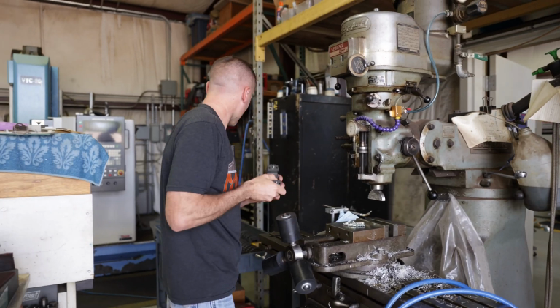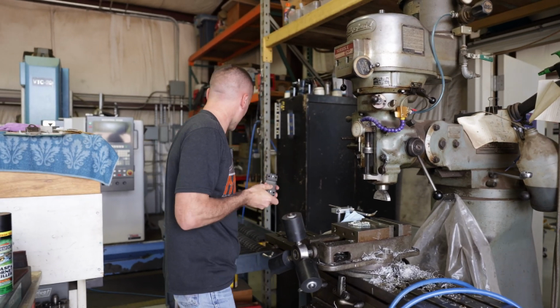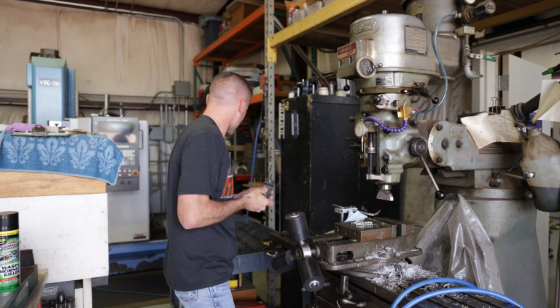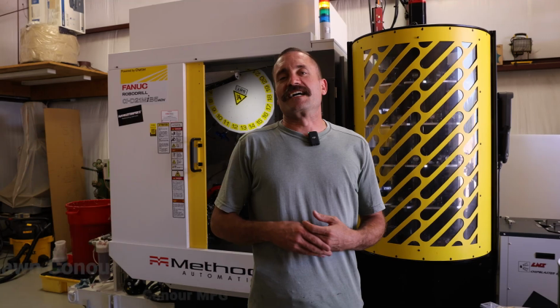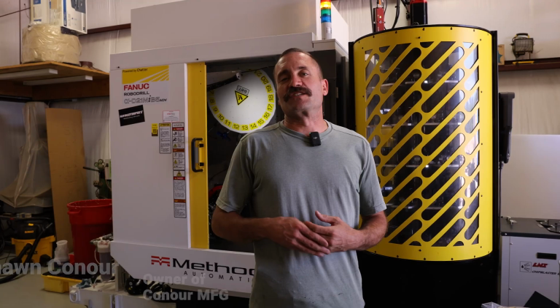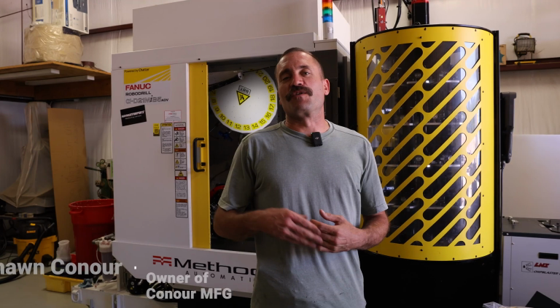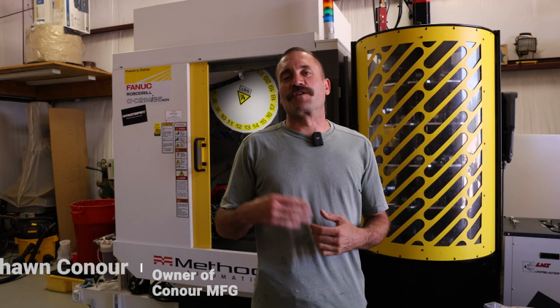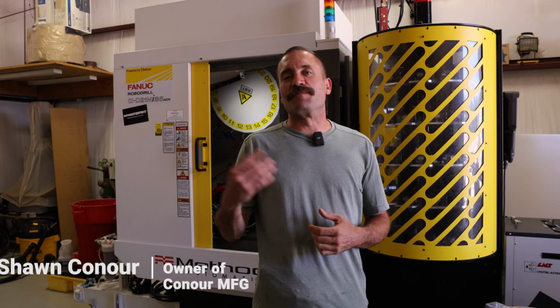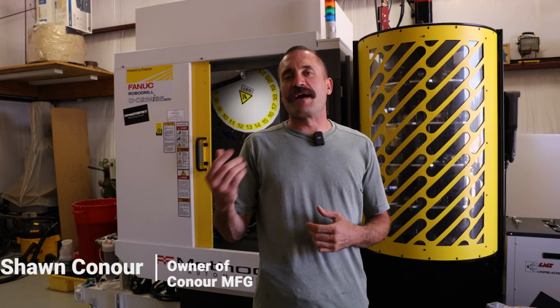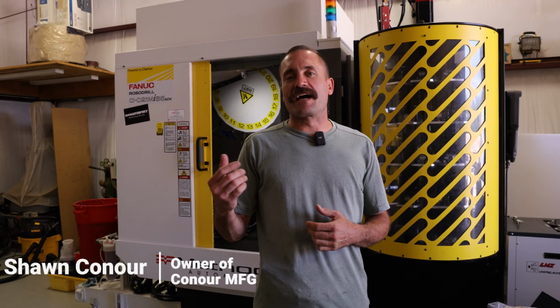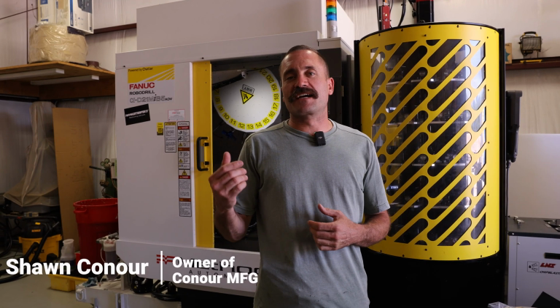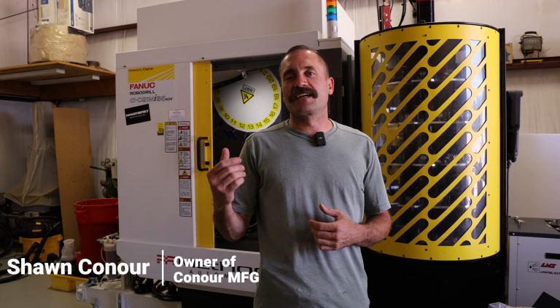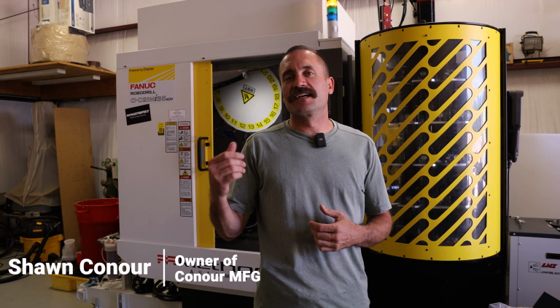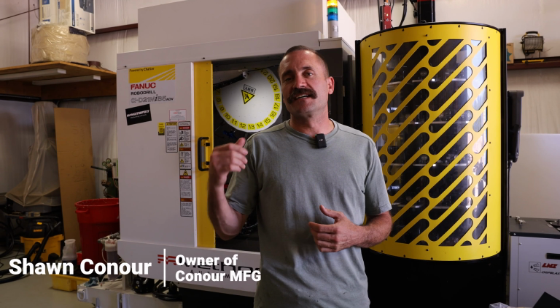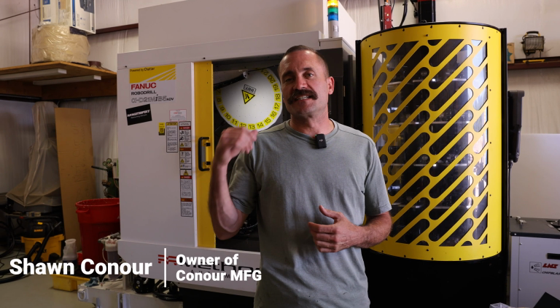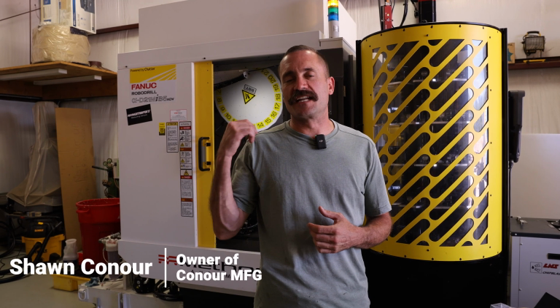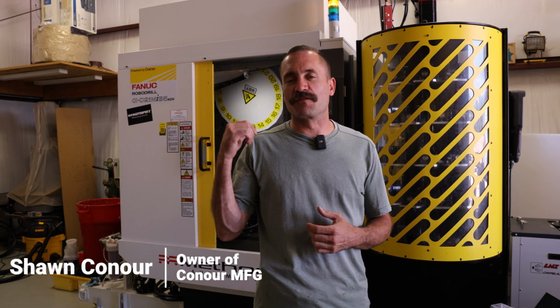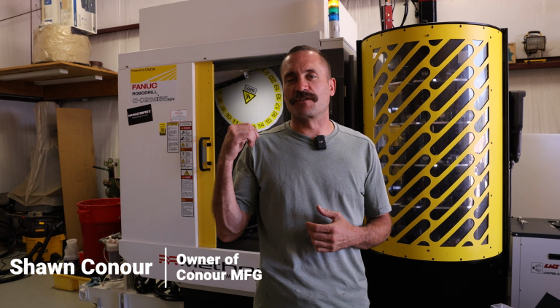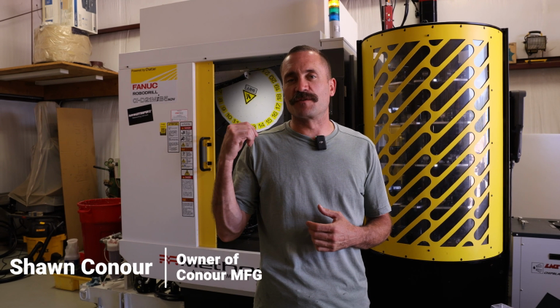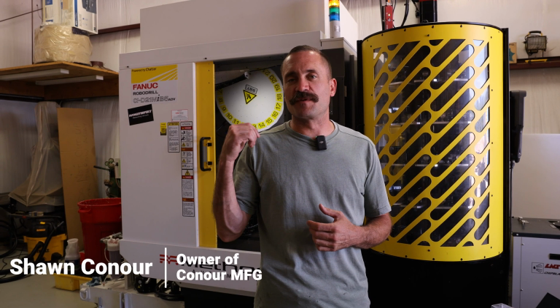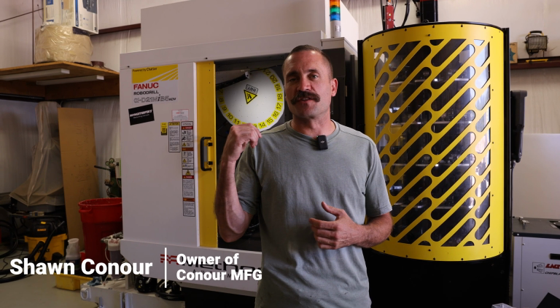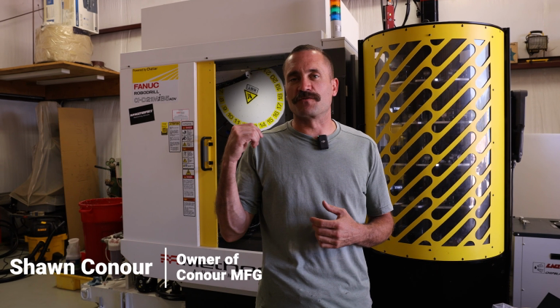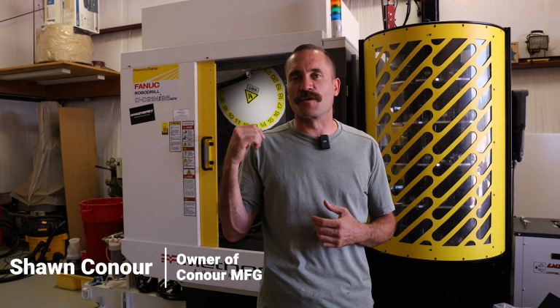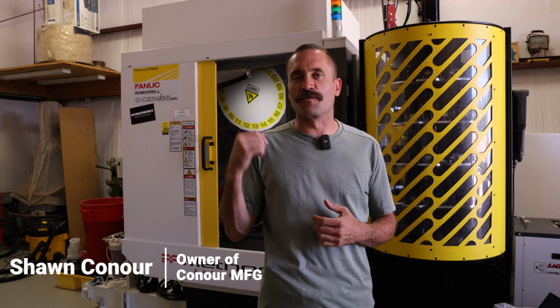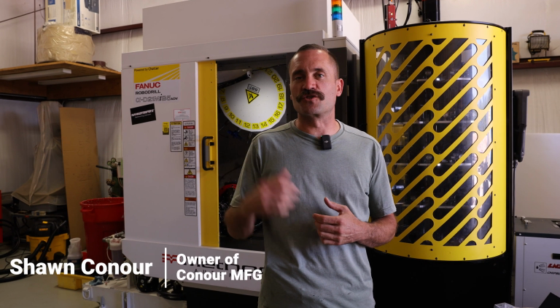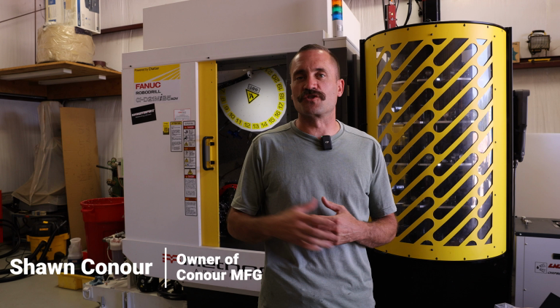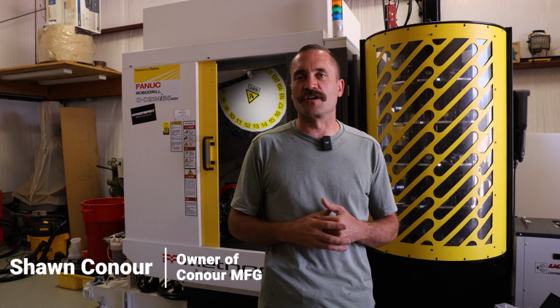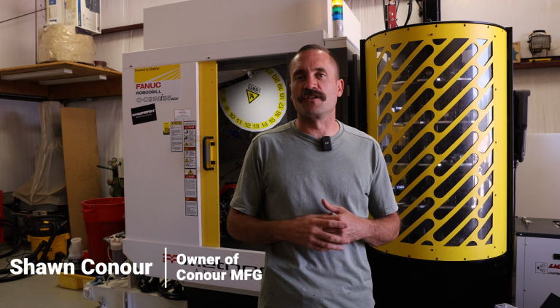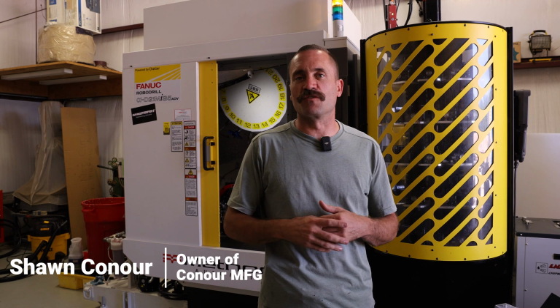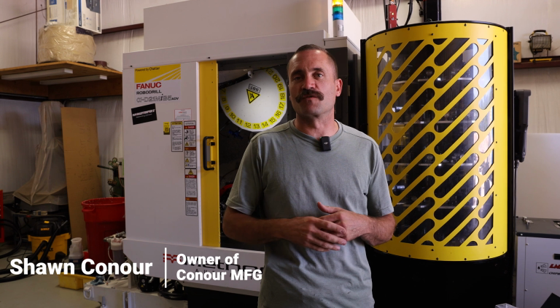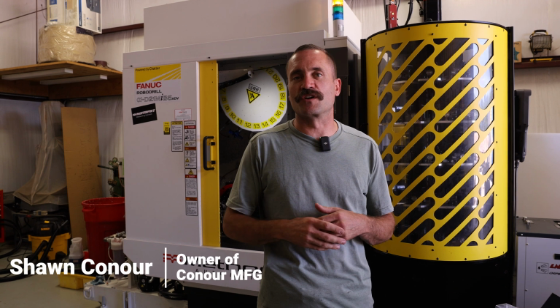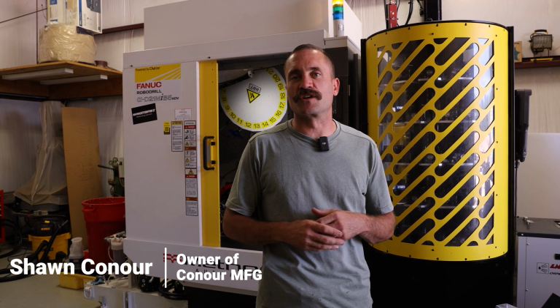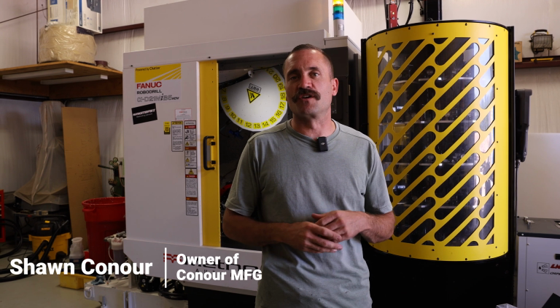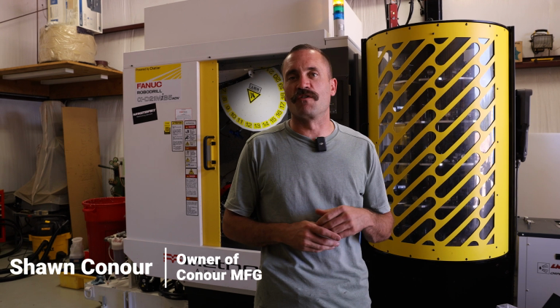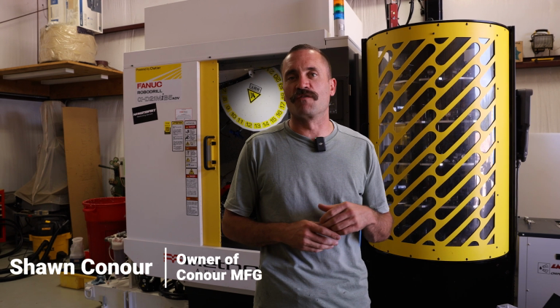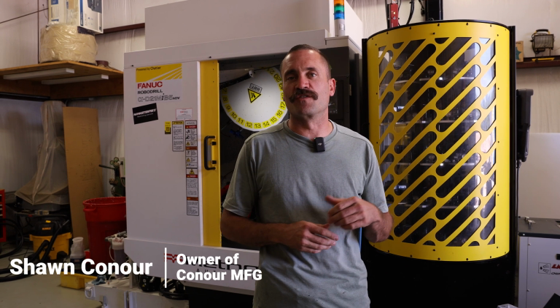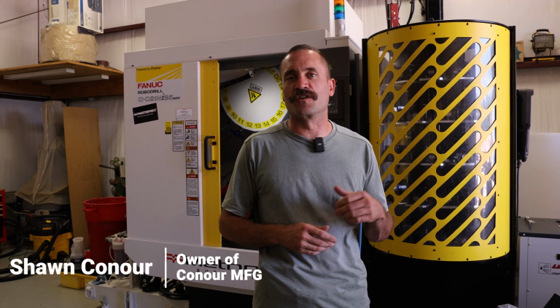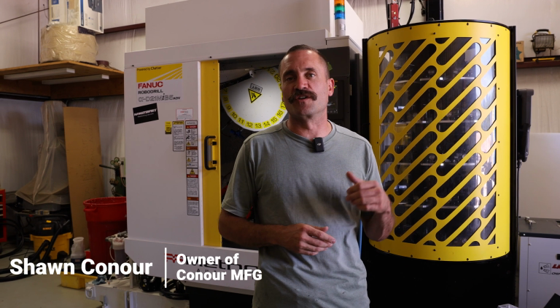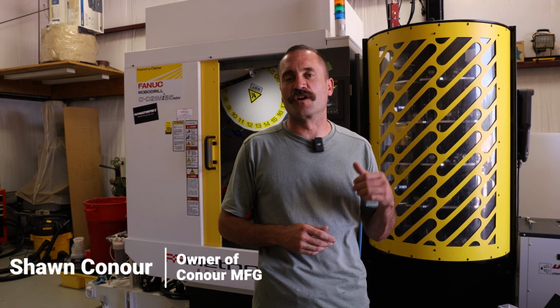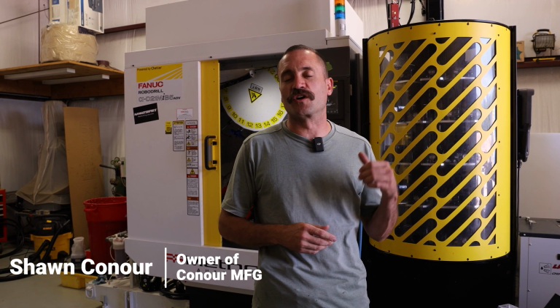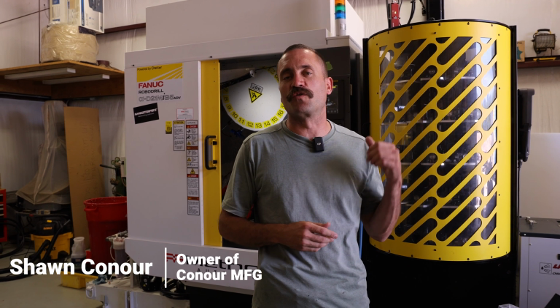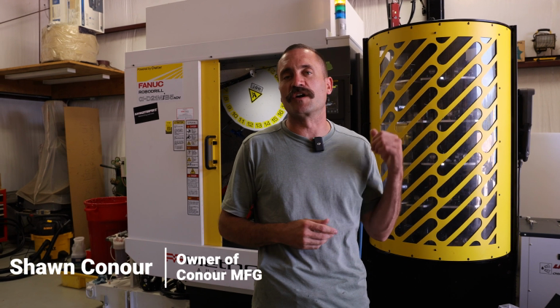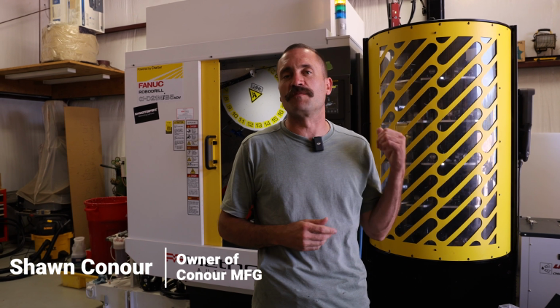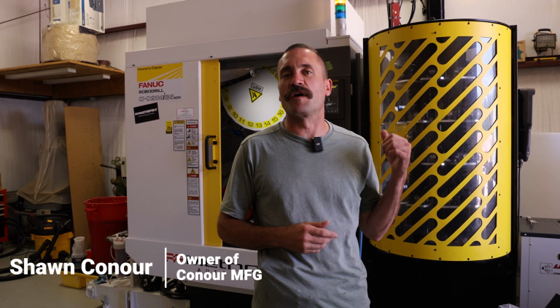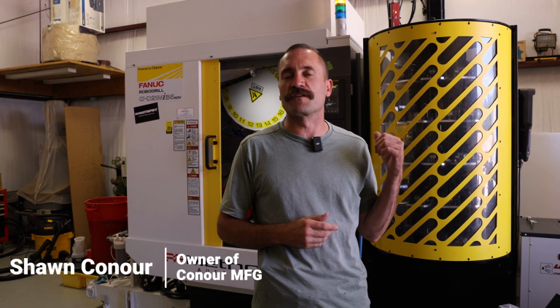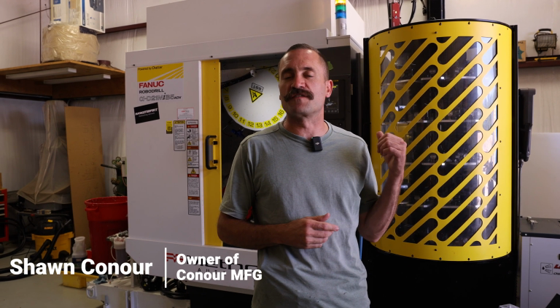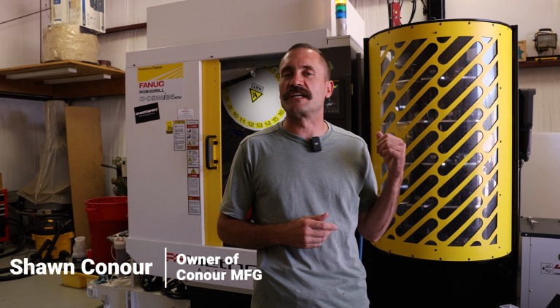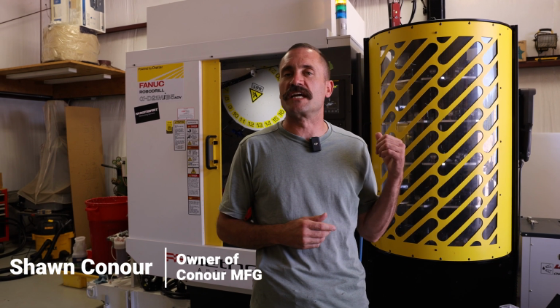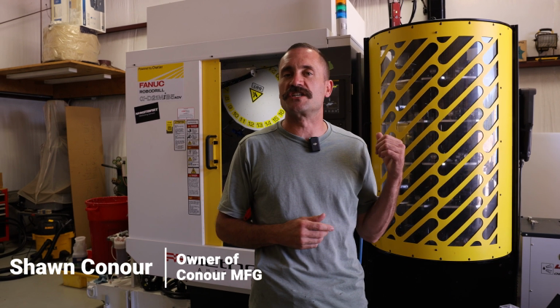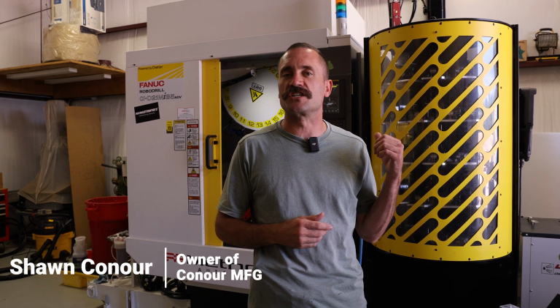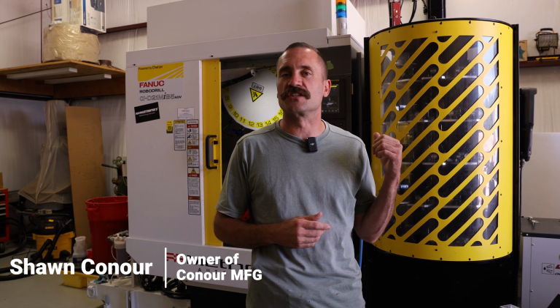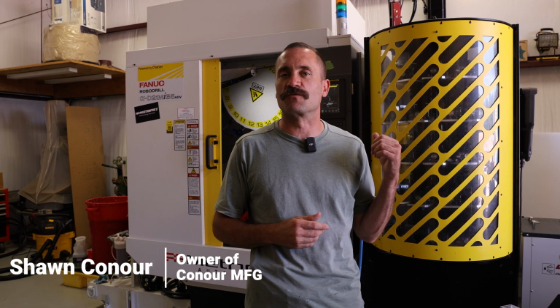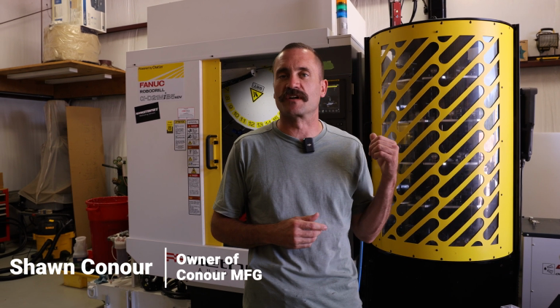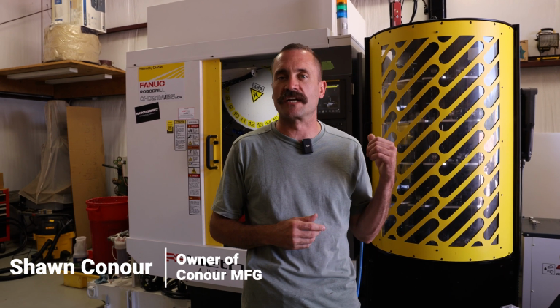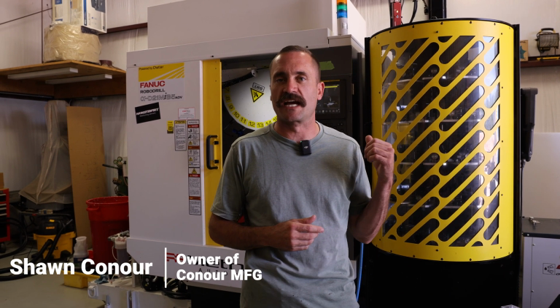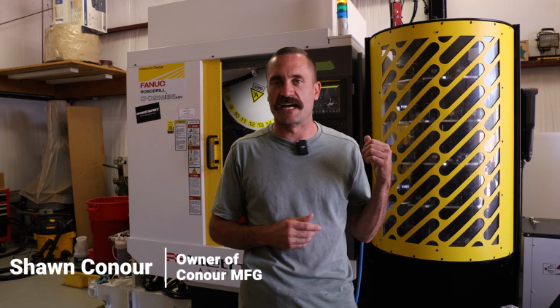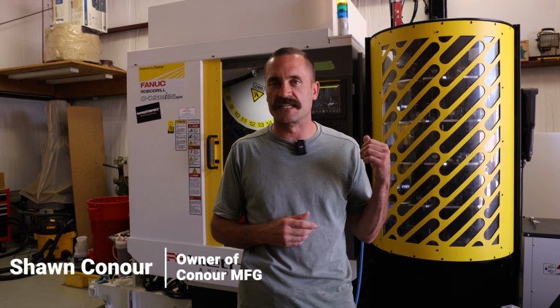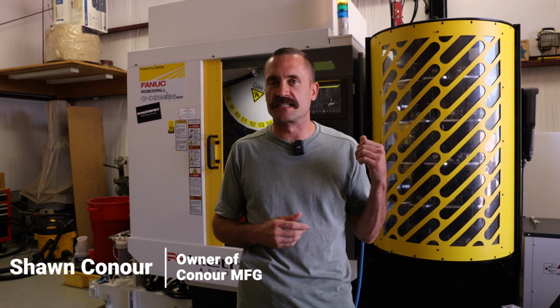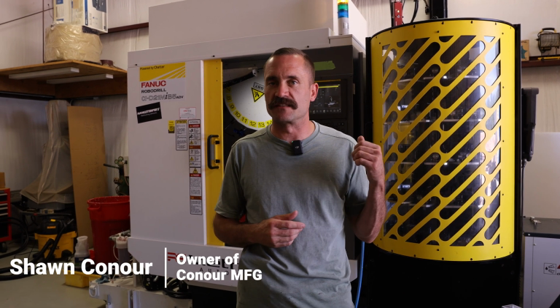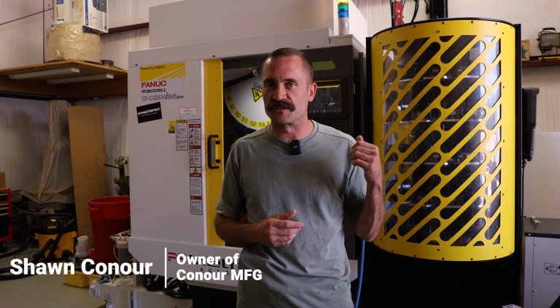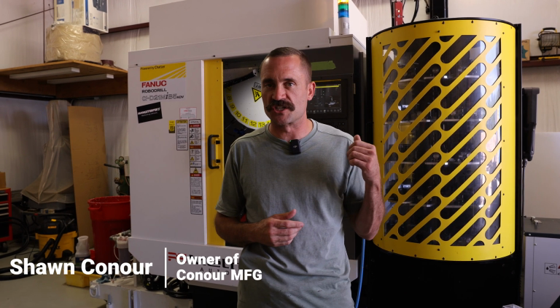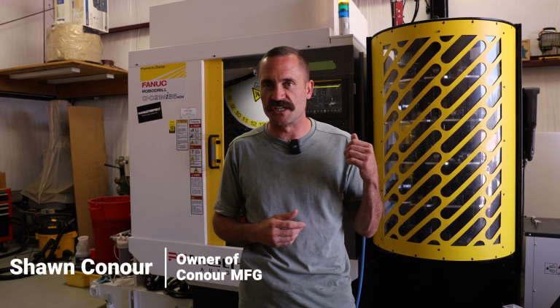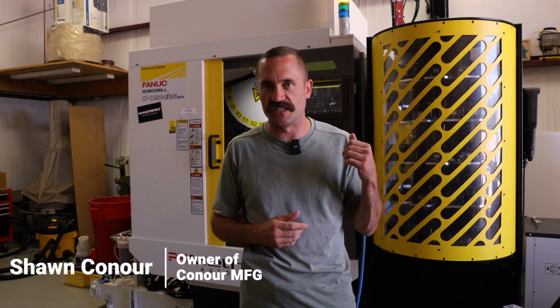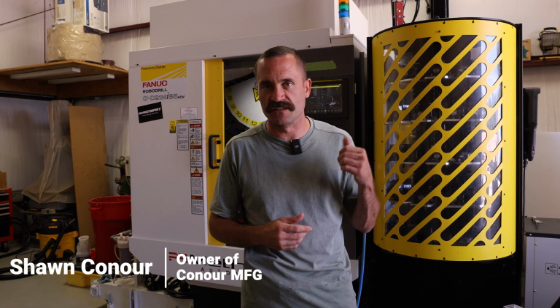Hey guys, welcome back. Today we're going to be on the RoboDrill. We're going to go over a quick modification that we're going to add to the machine.